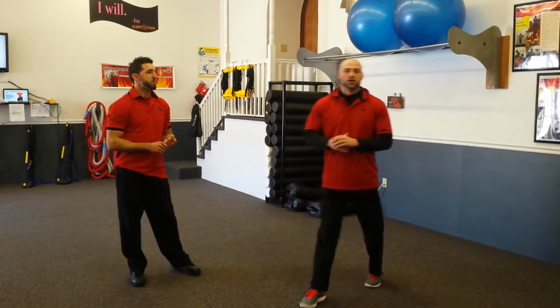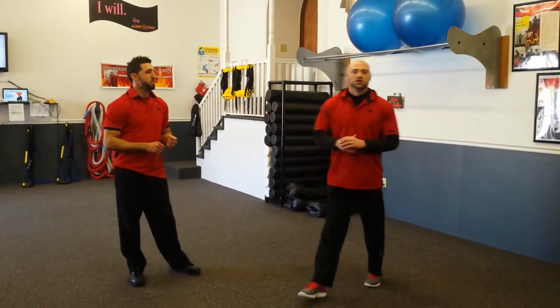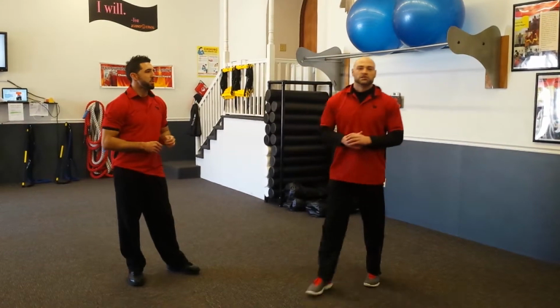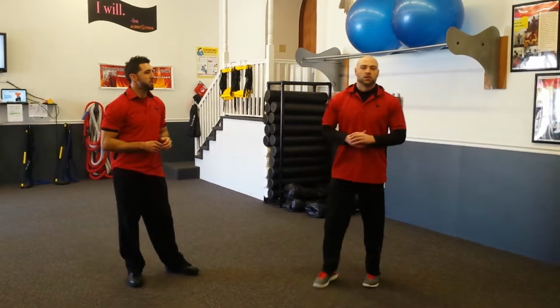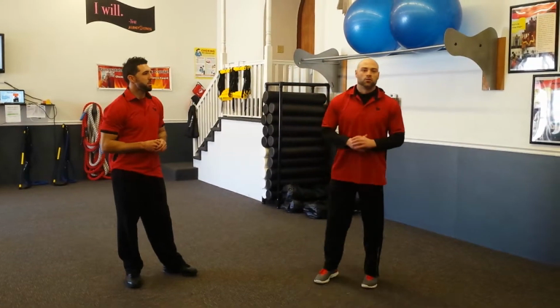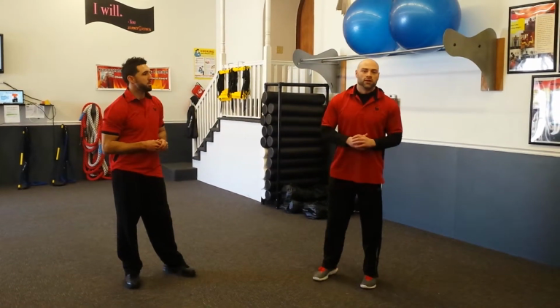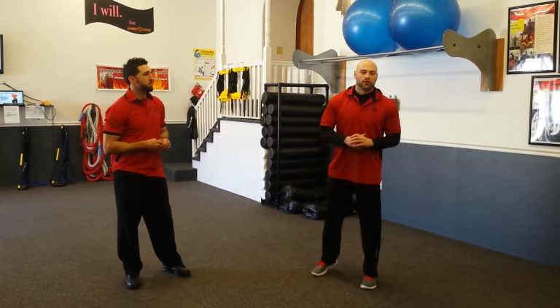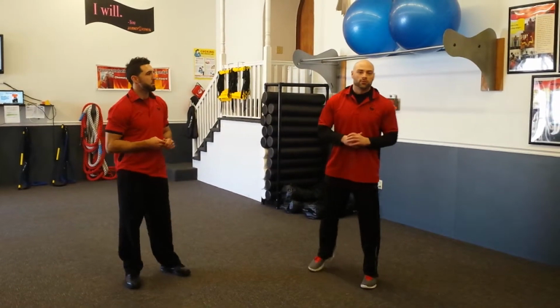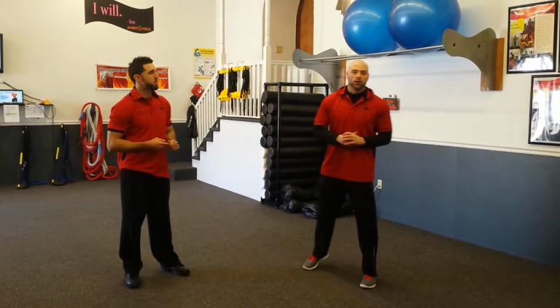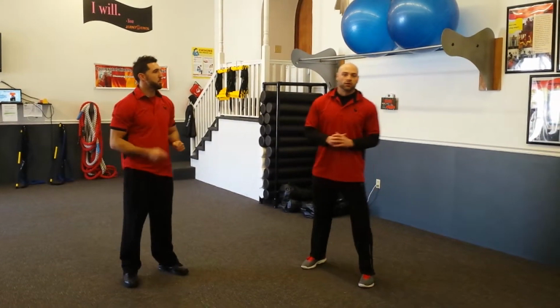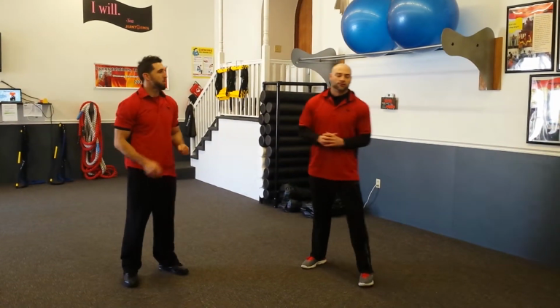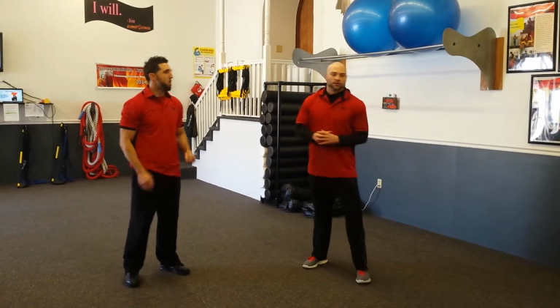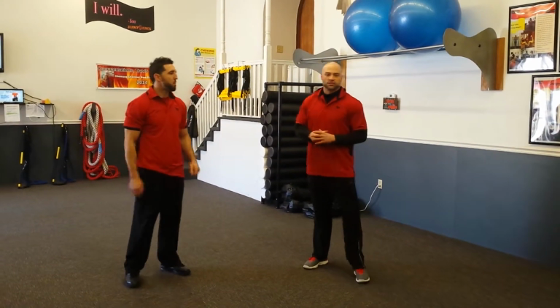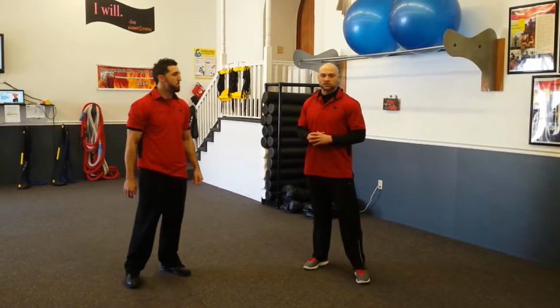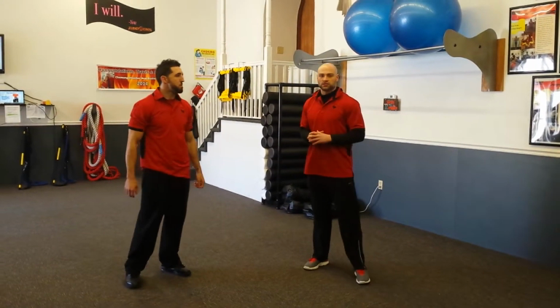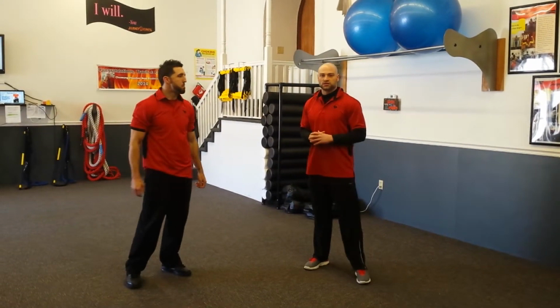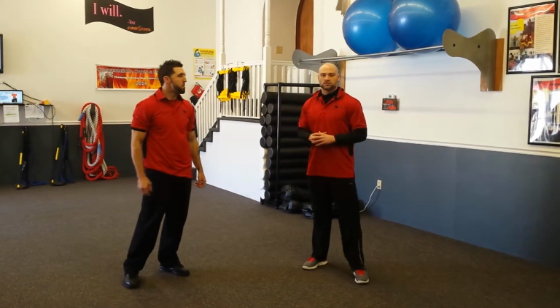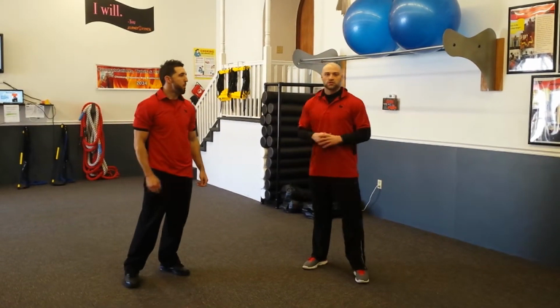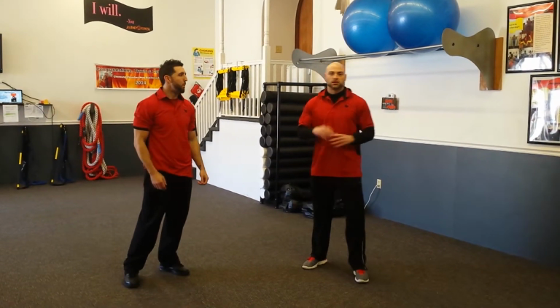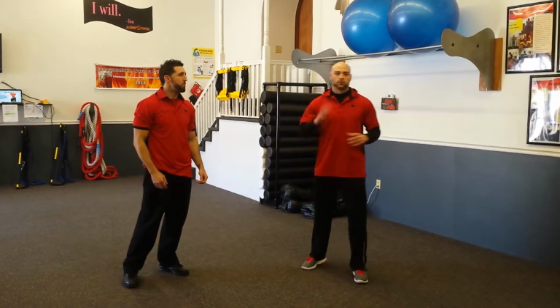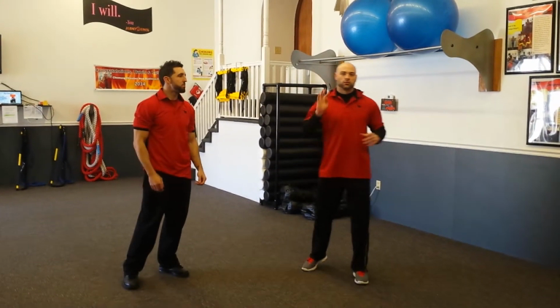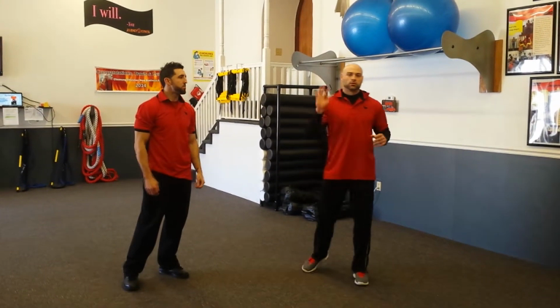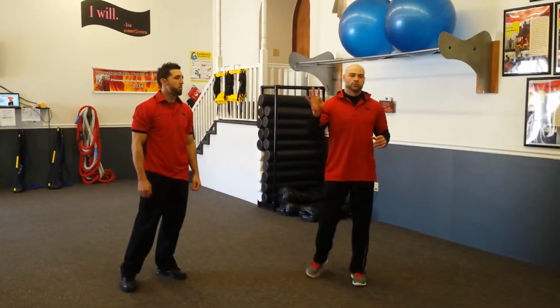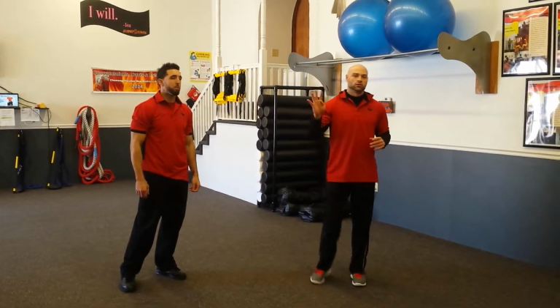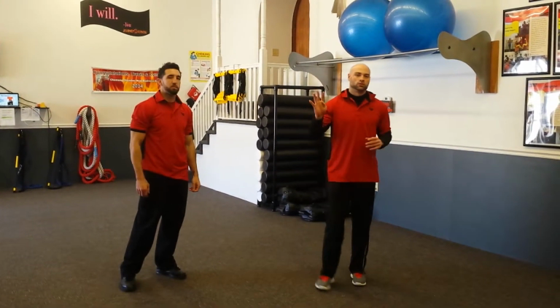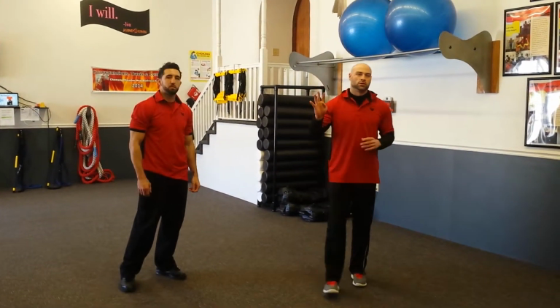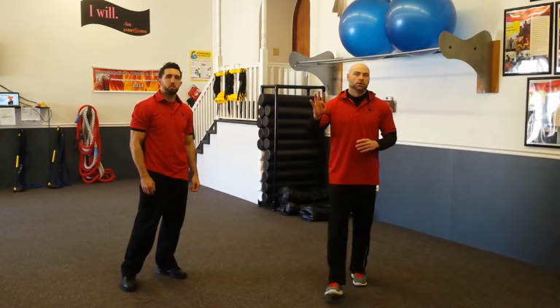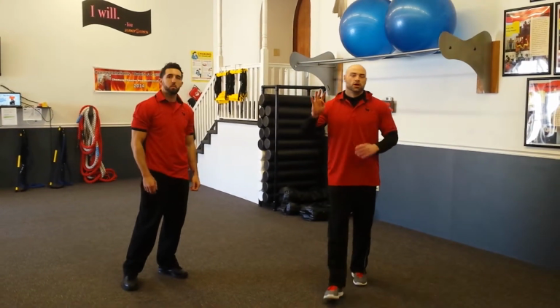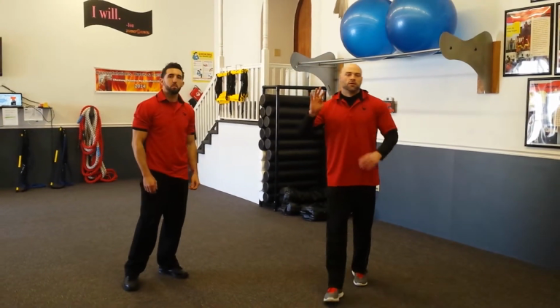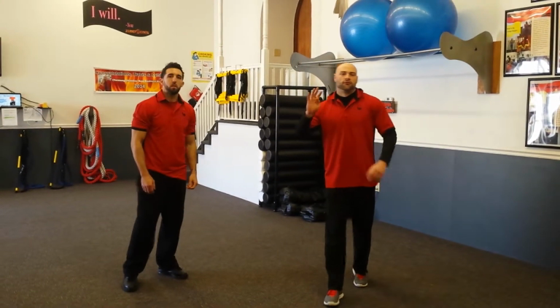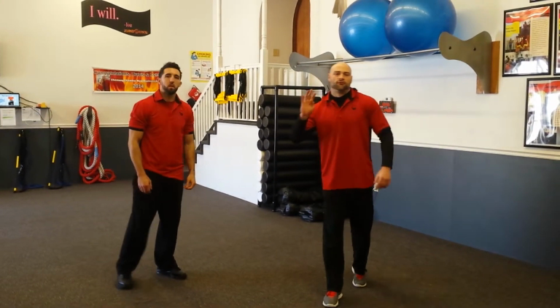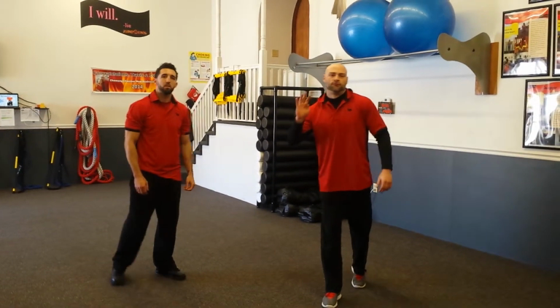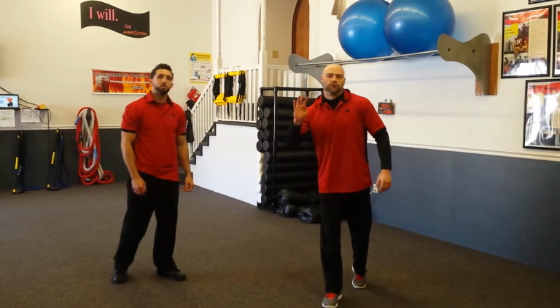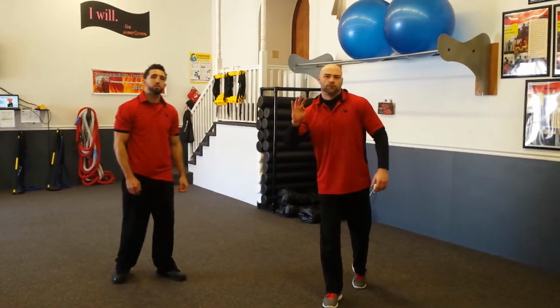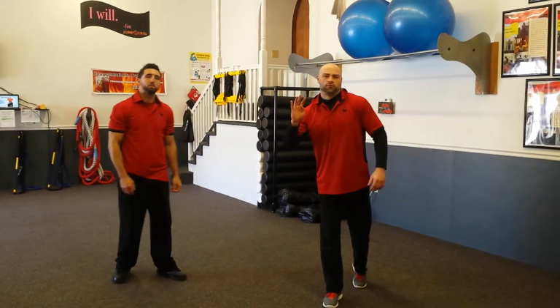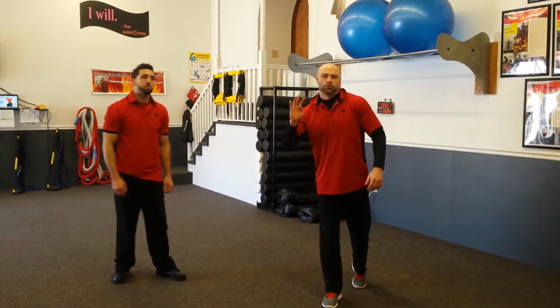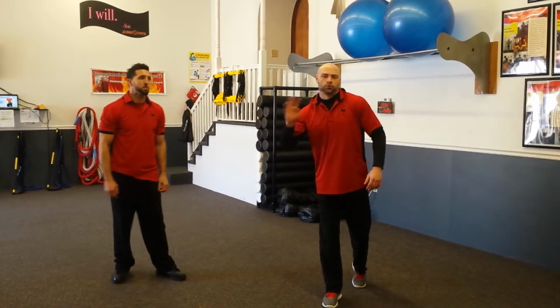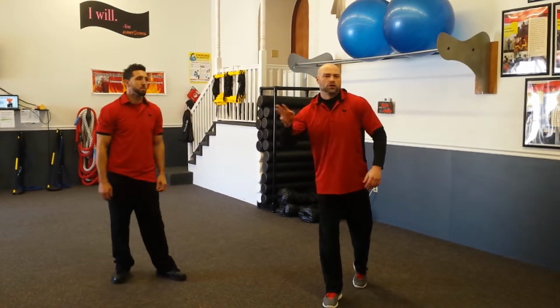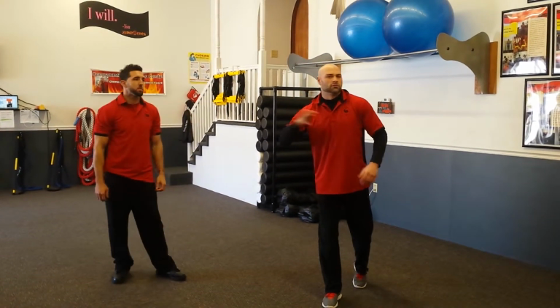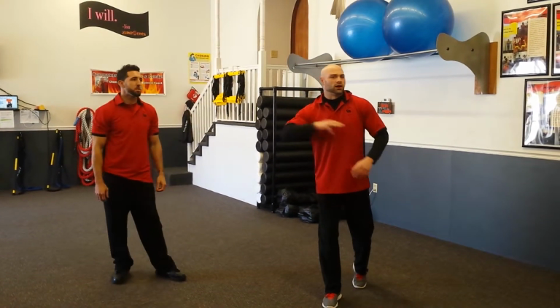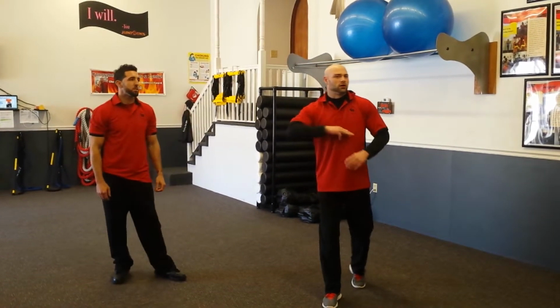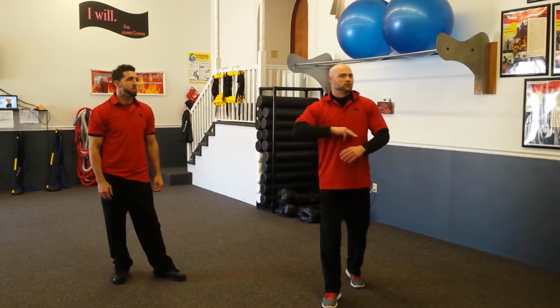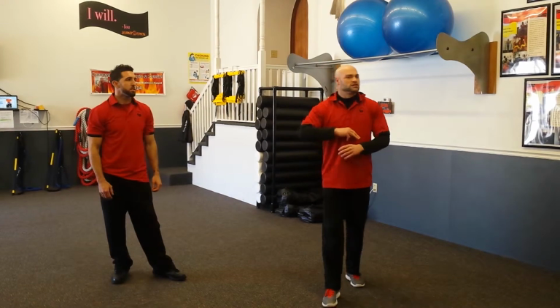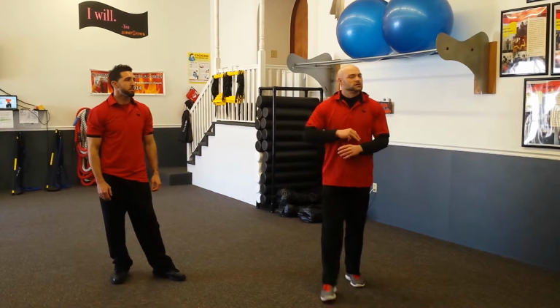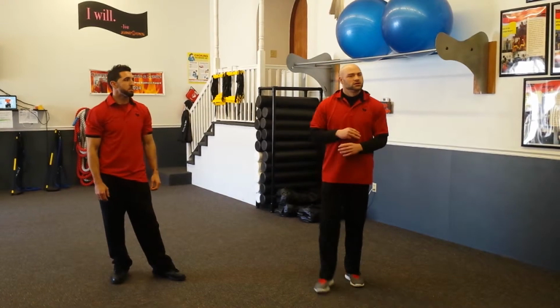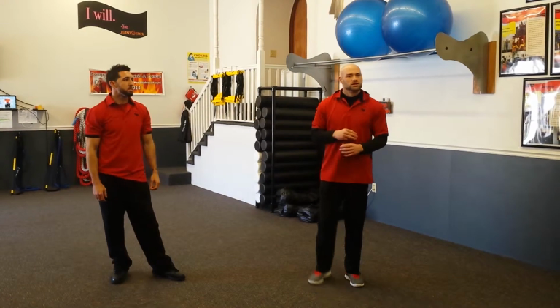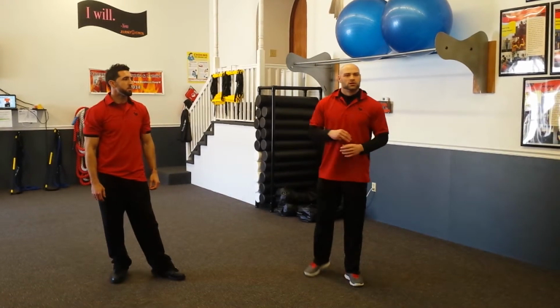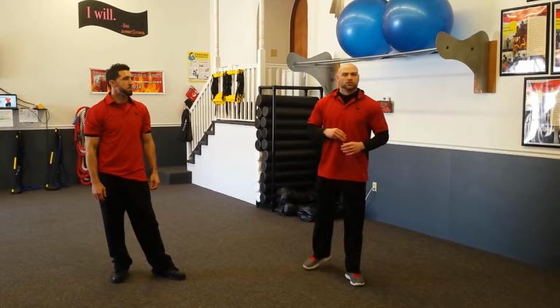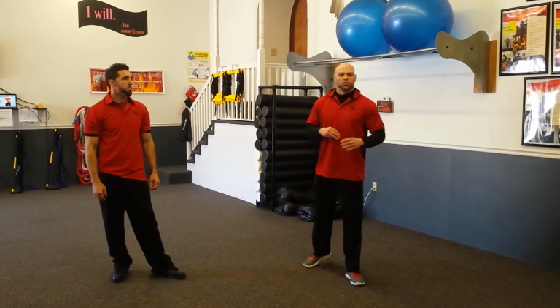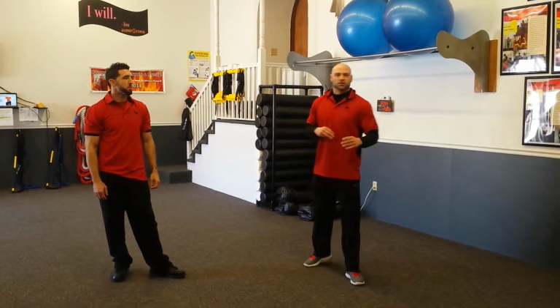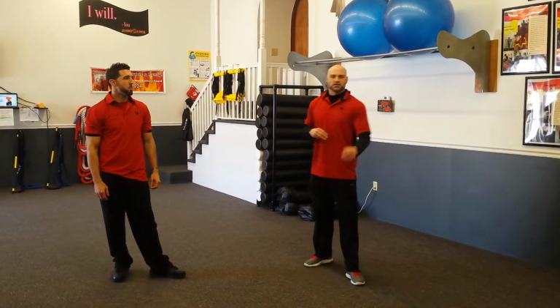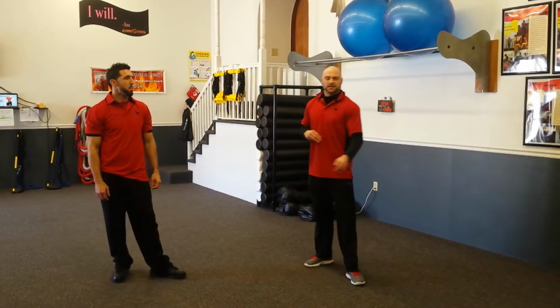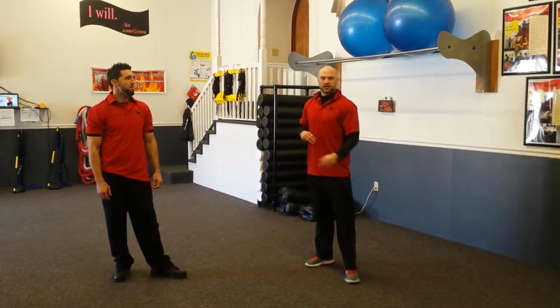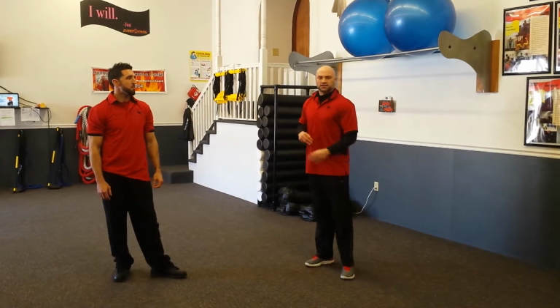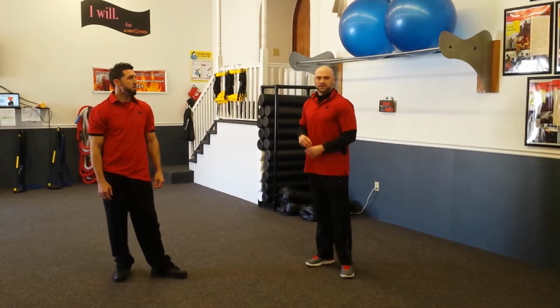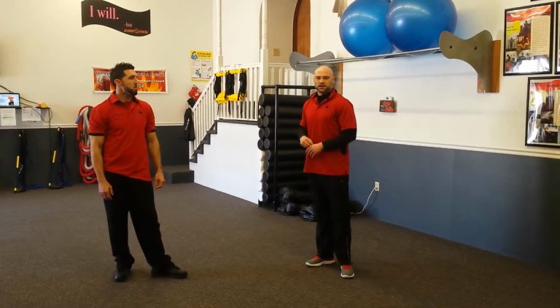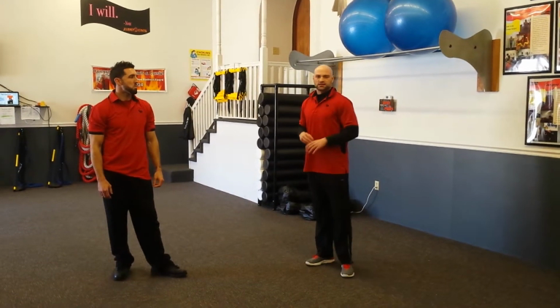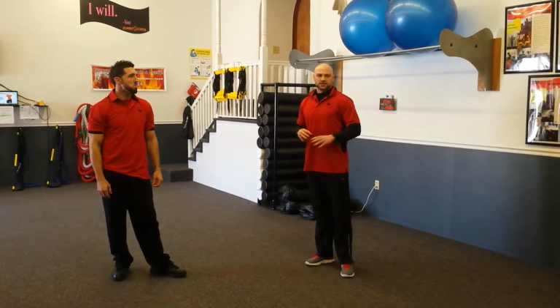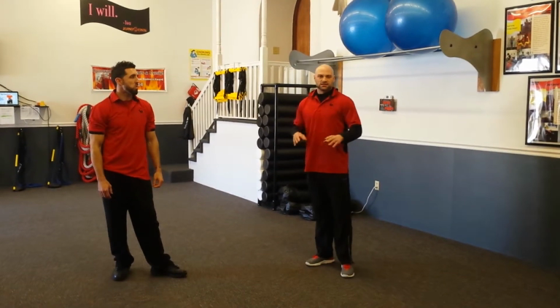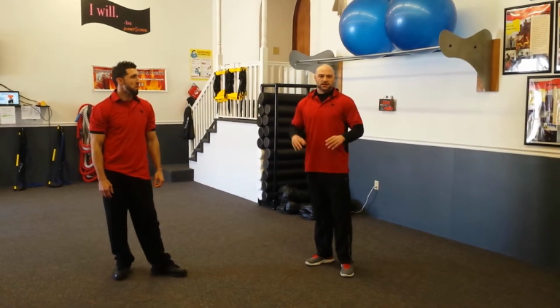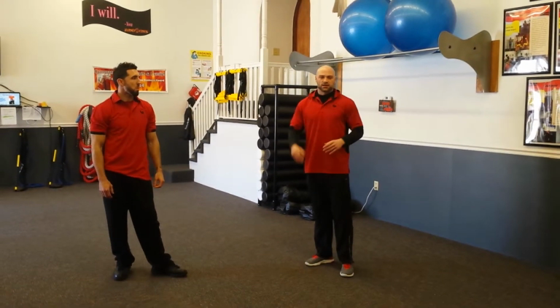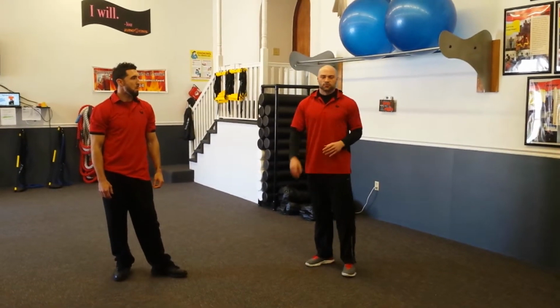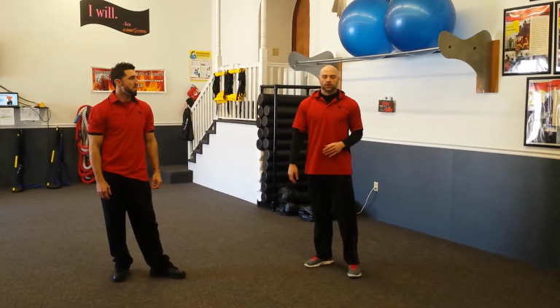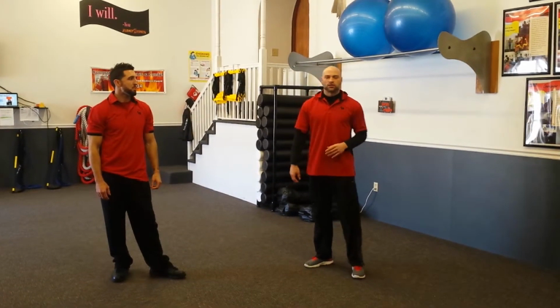We have a partner finisher this week. We're going to be doing three rounds, 30 seconds on, 10 second break.